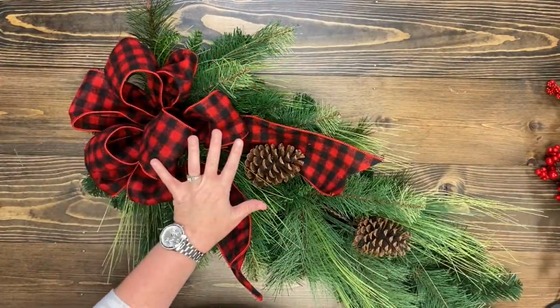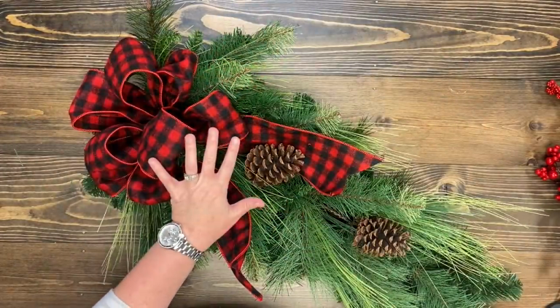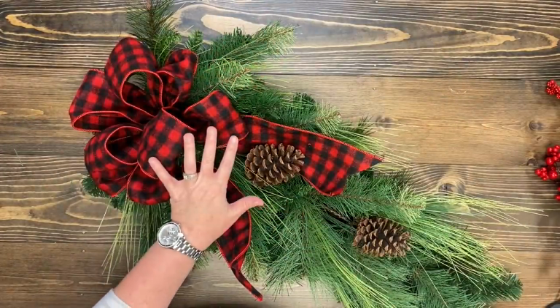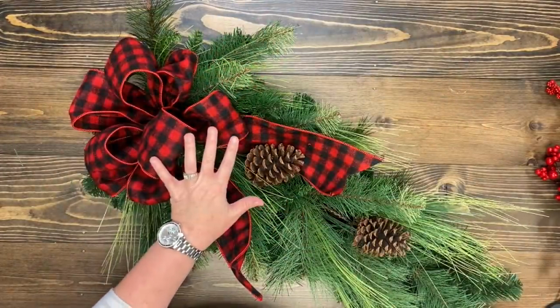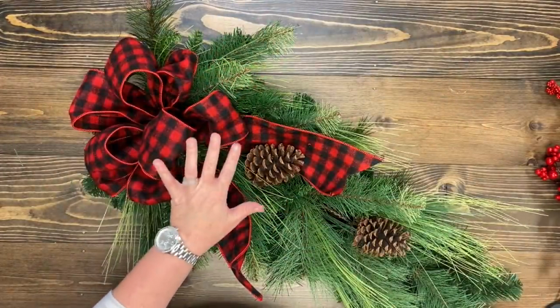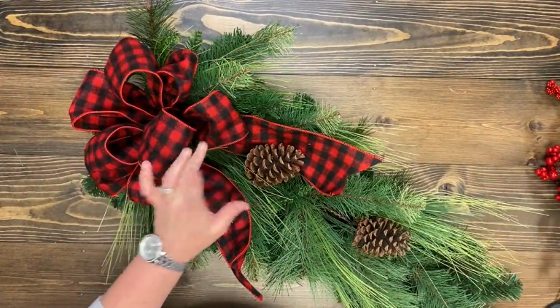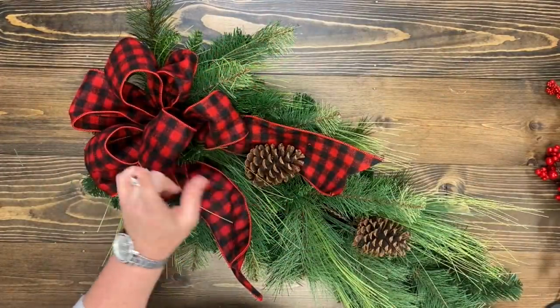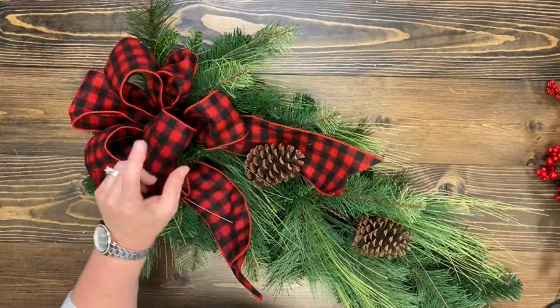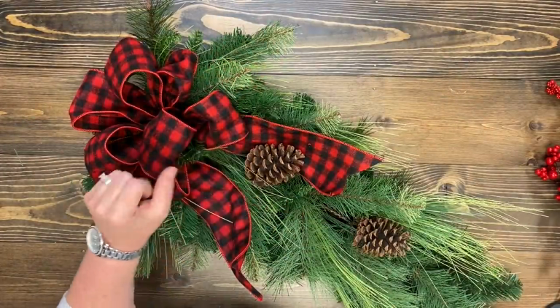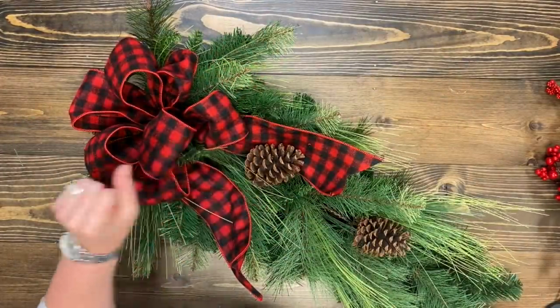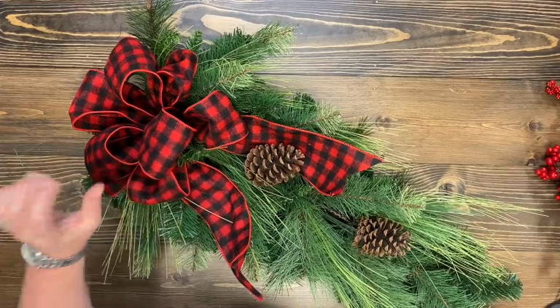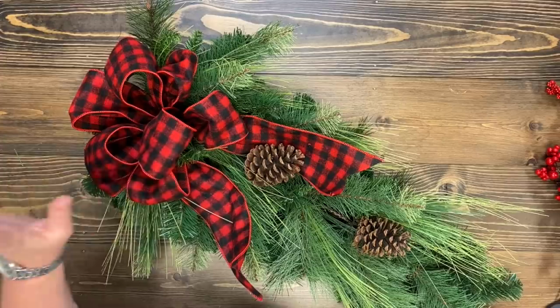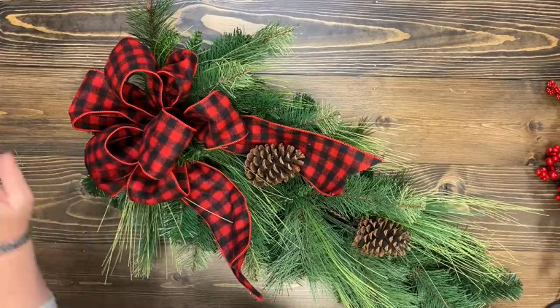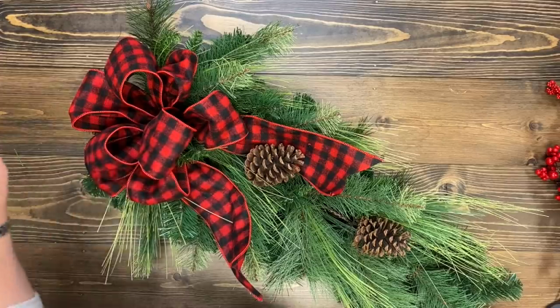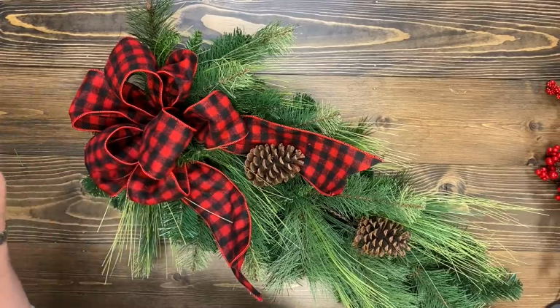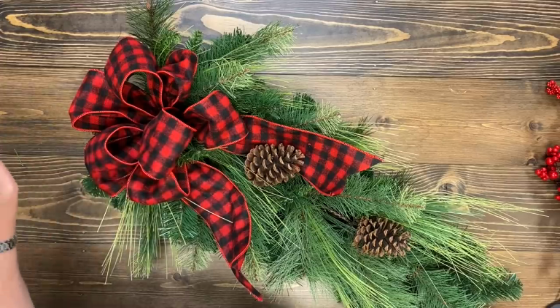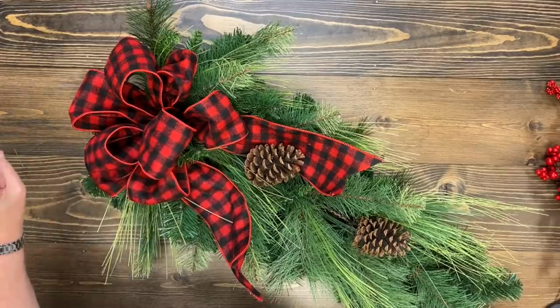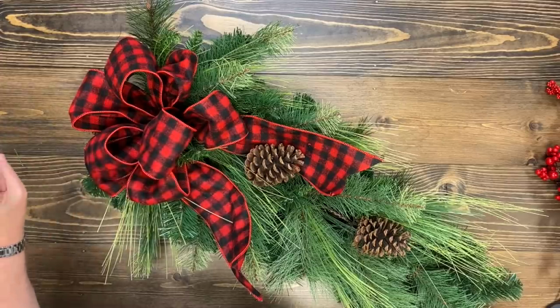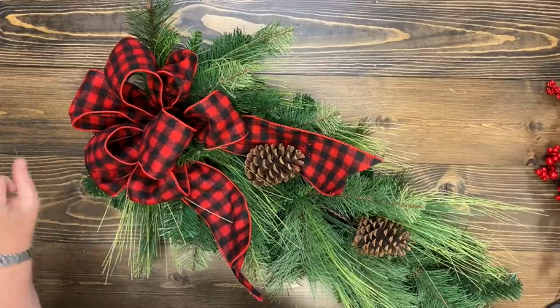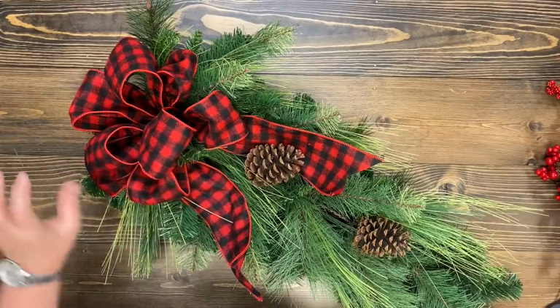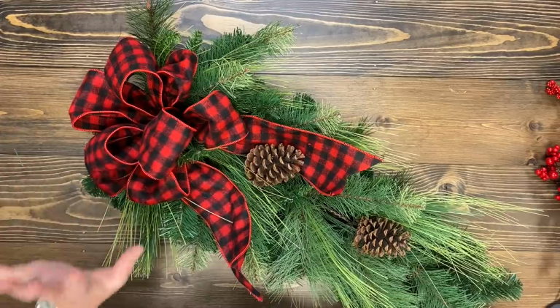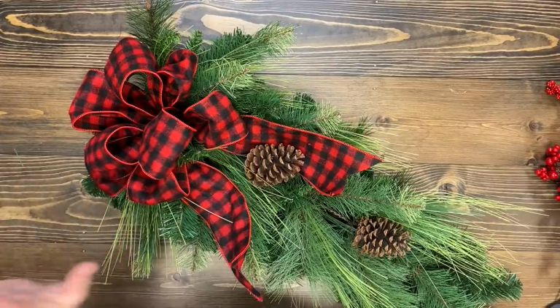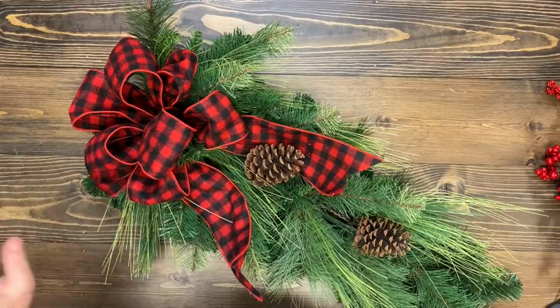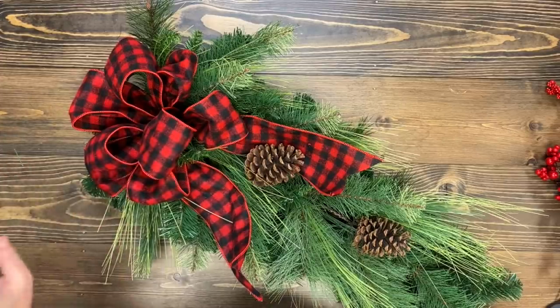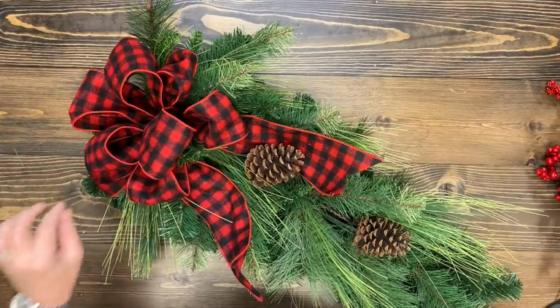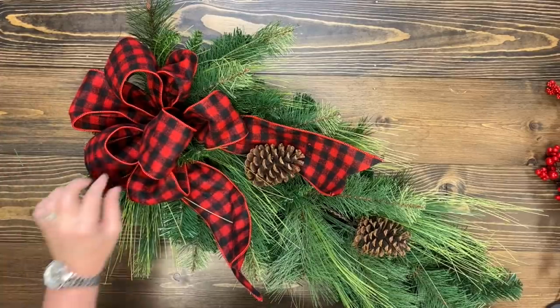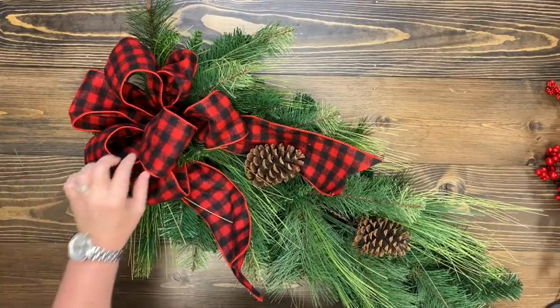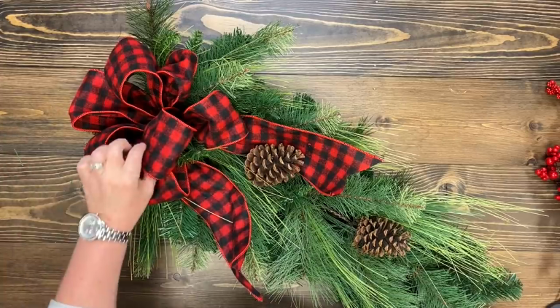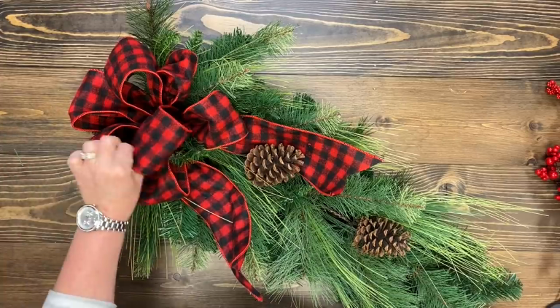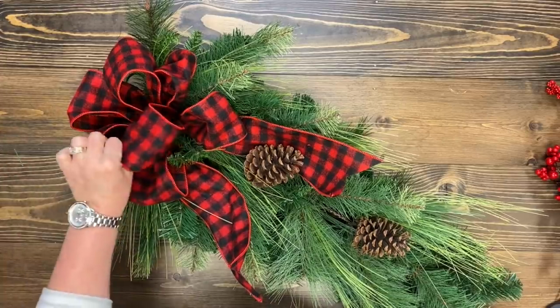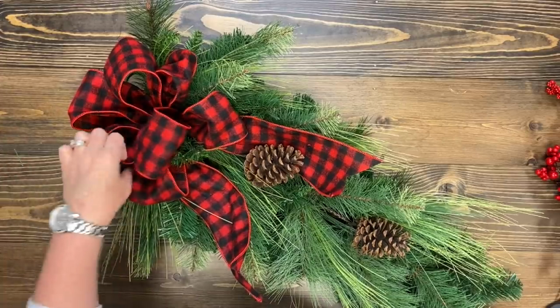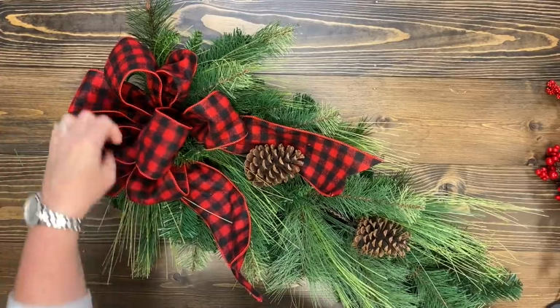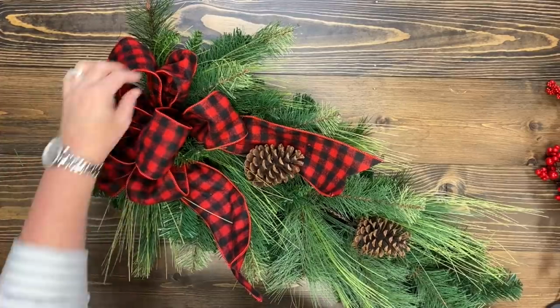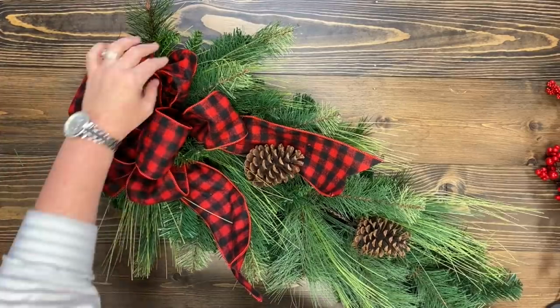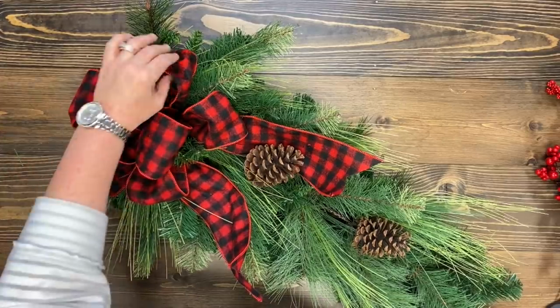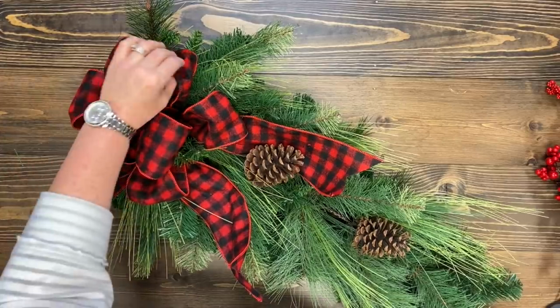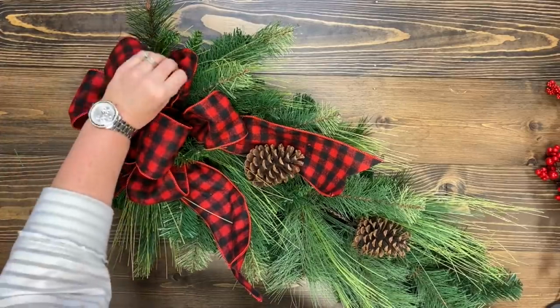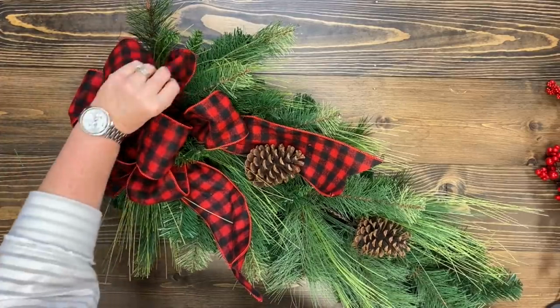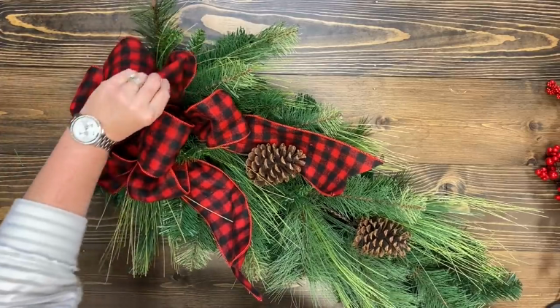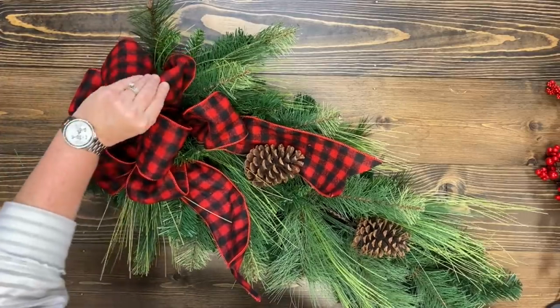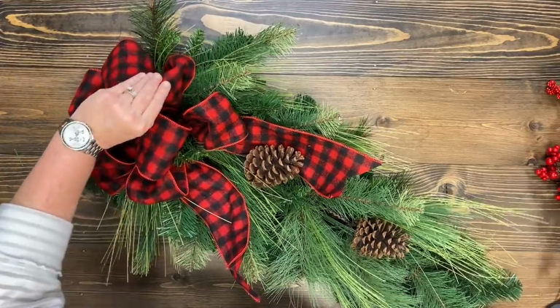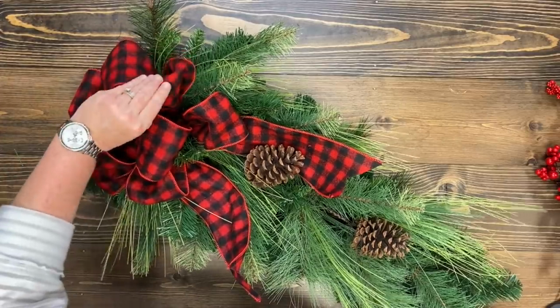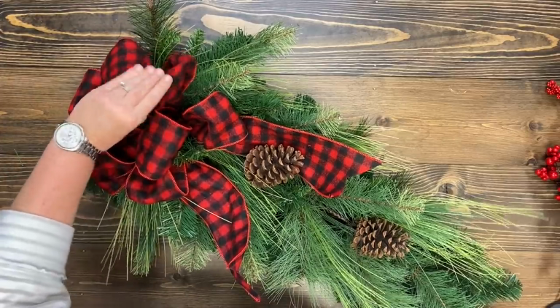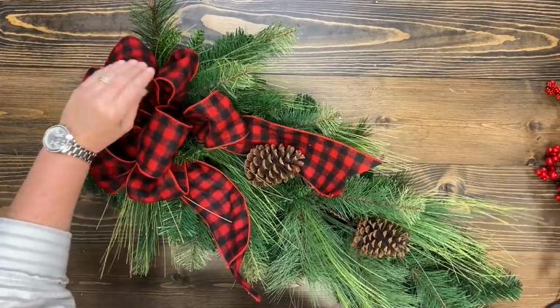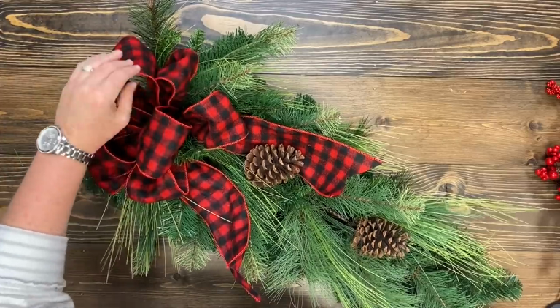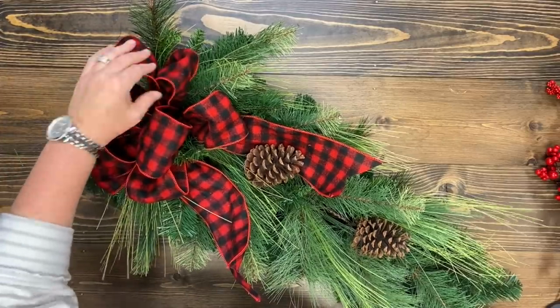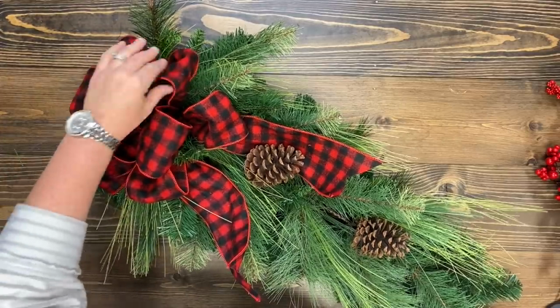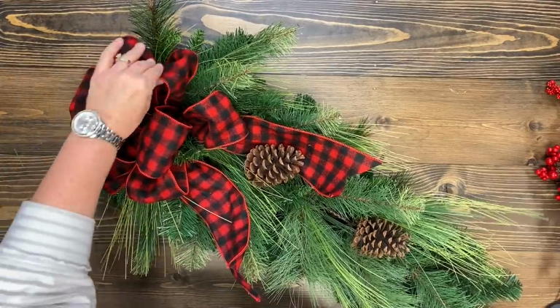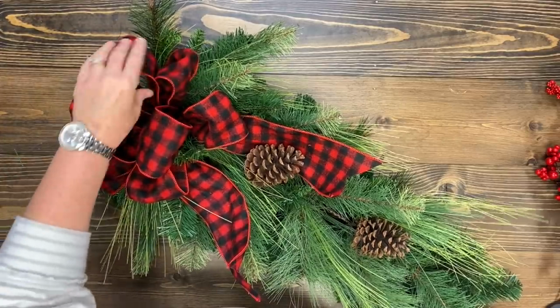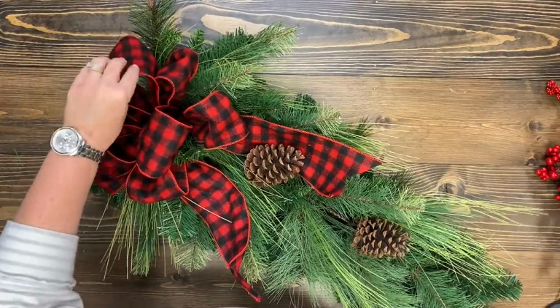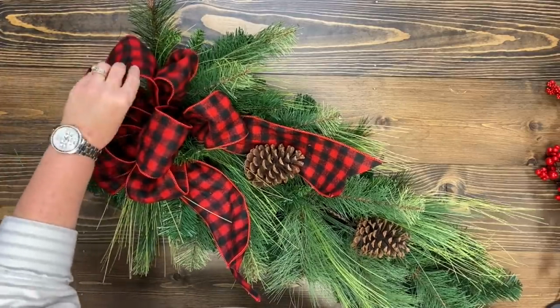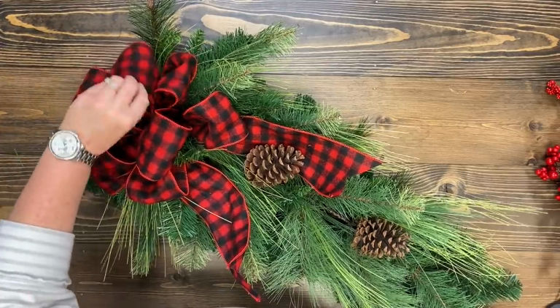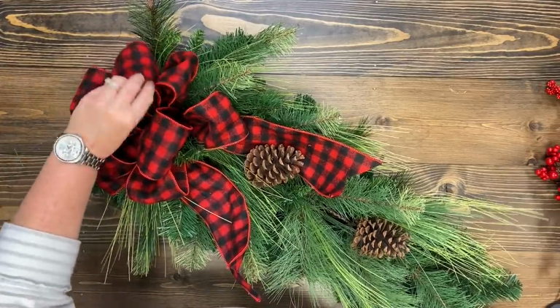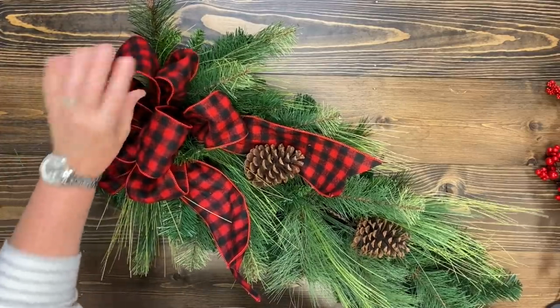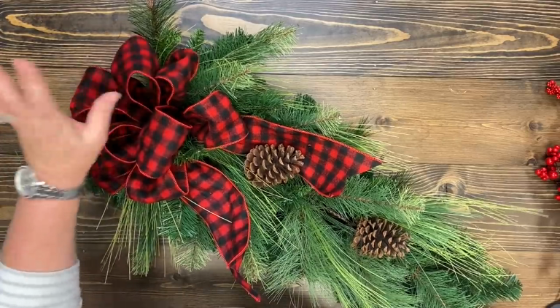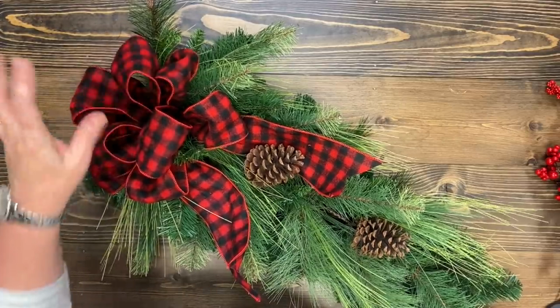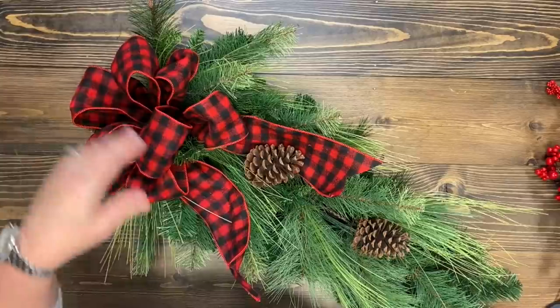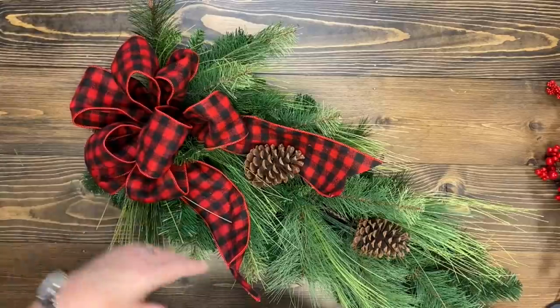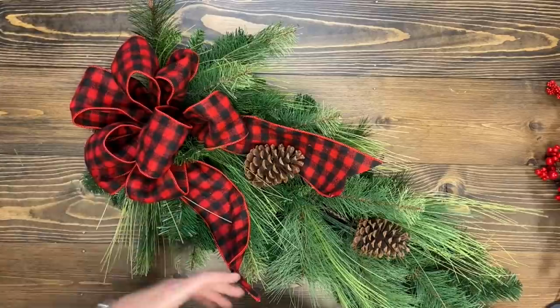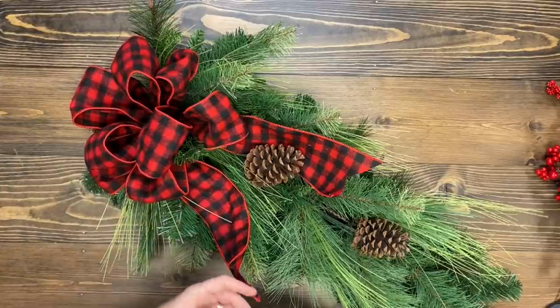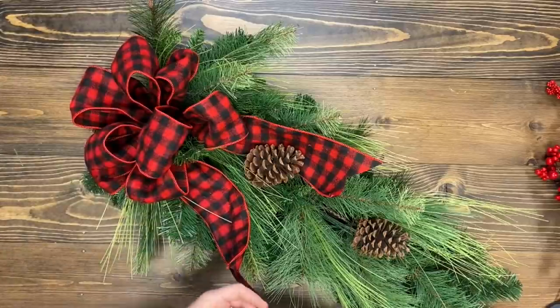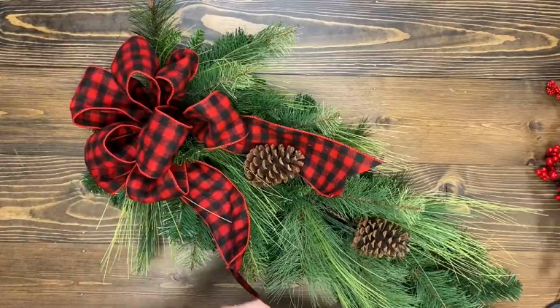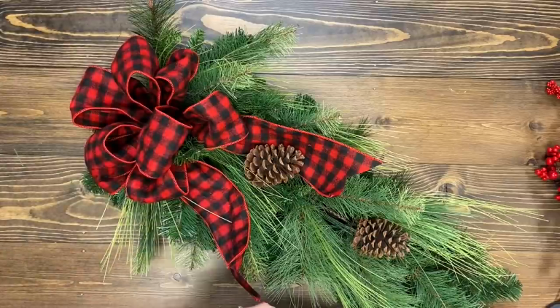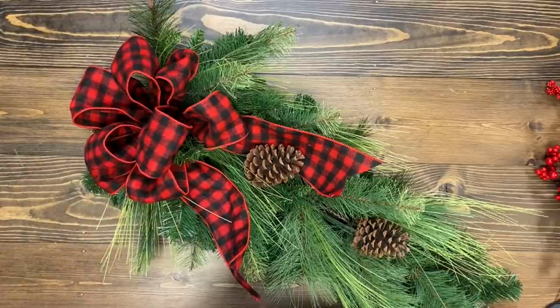I fluffed it some more — I can't leave anything alone. I'm always going to fluff this bow. I will probably walk by it 20 times in the season and fluff it. That's how I am.